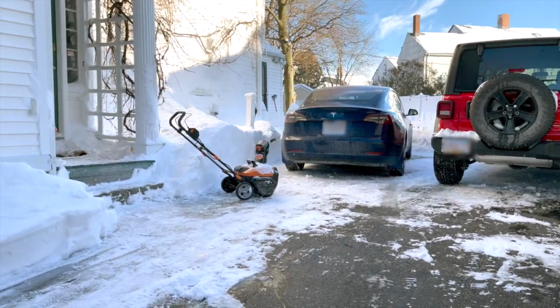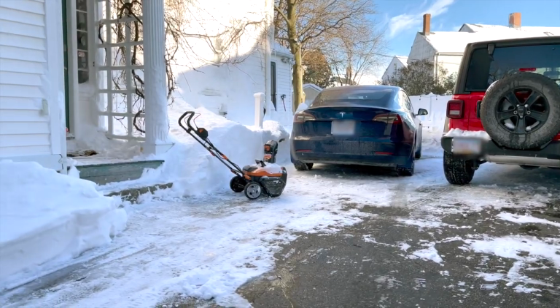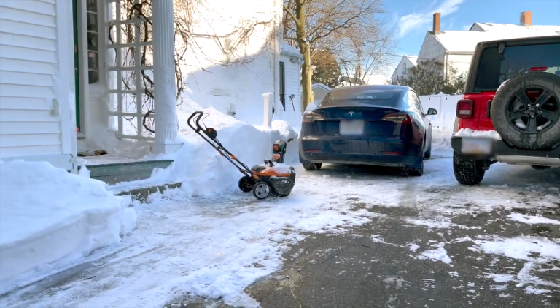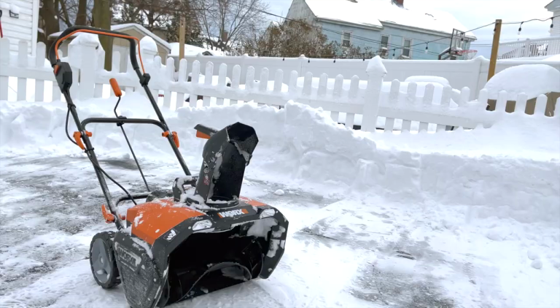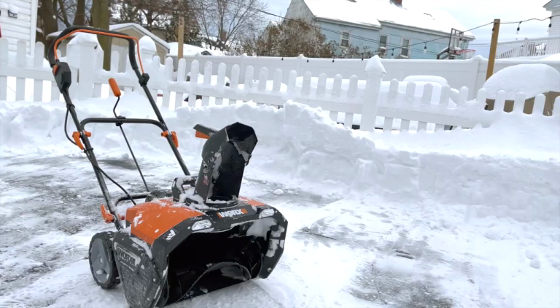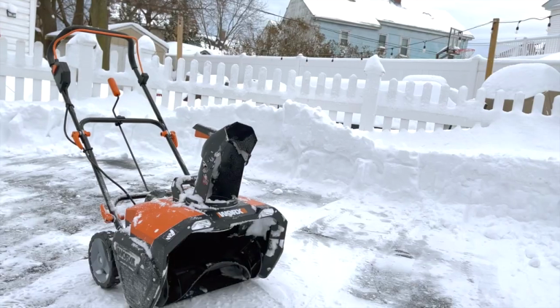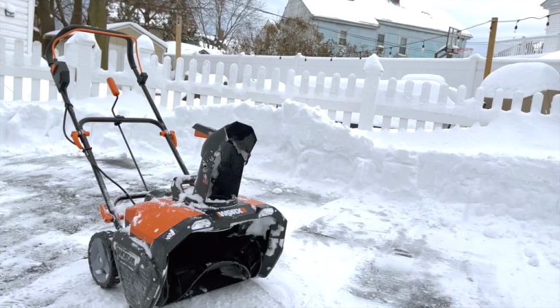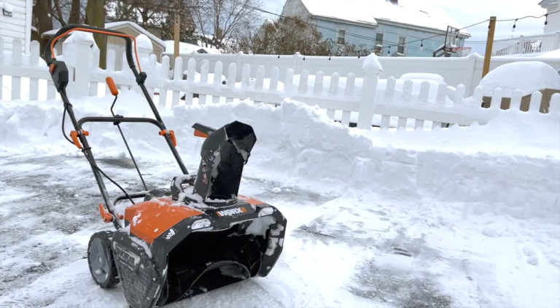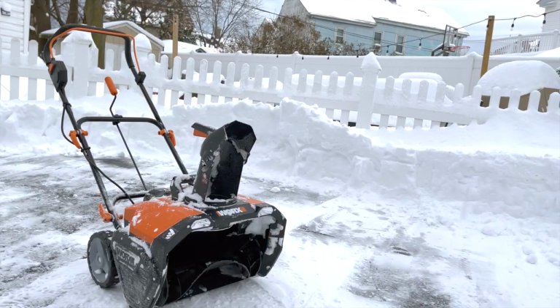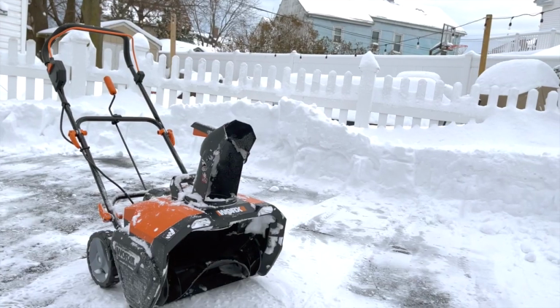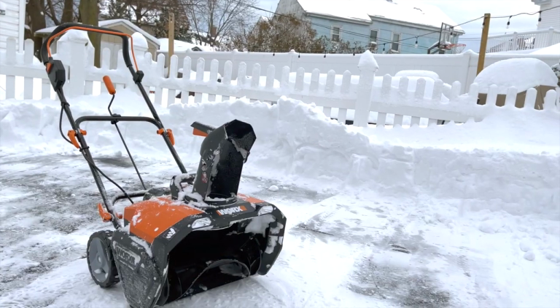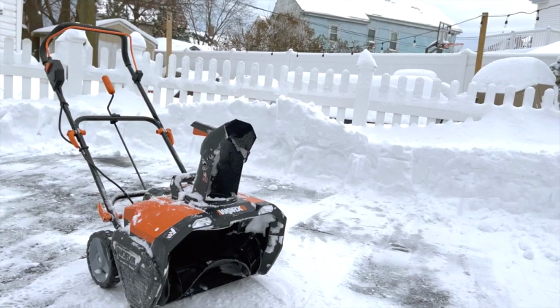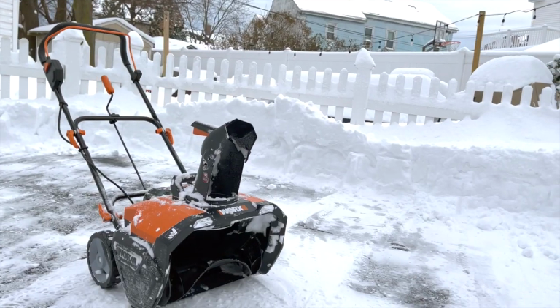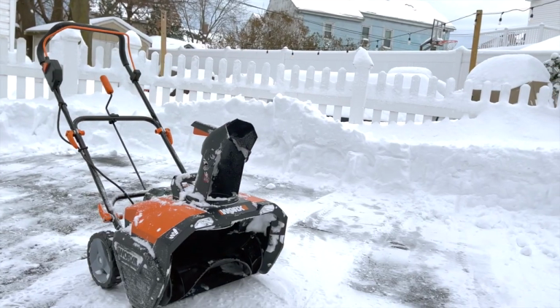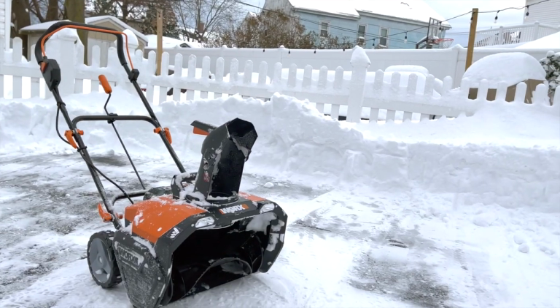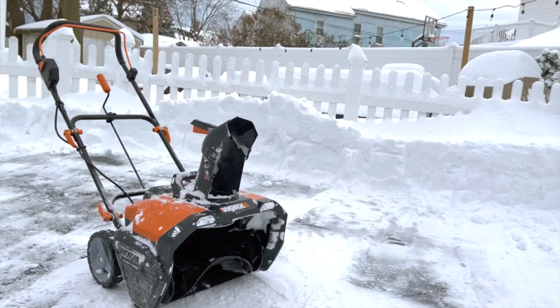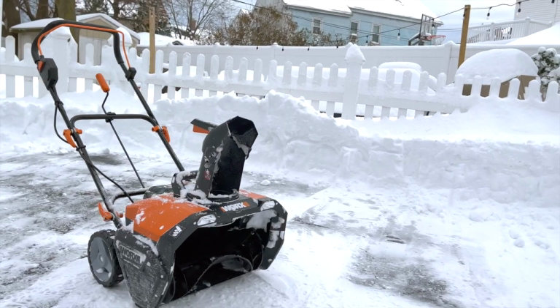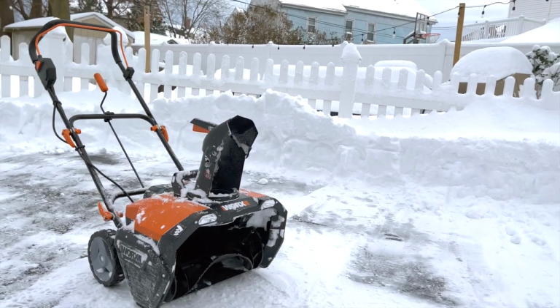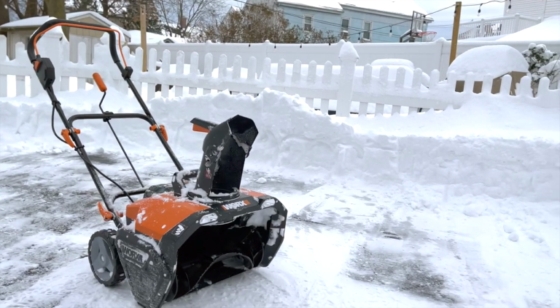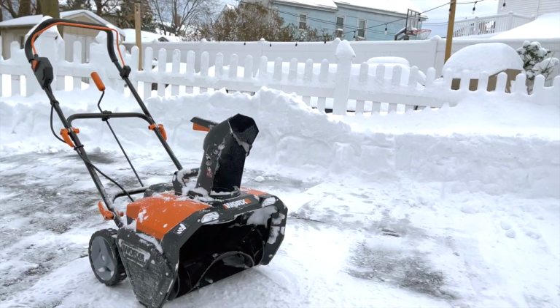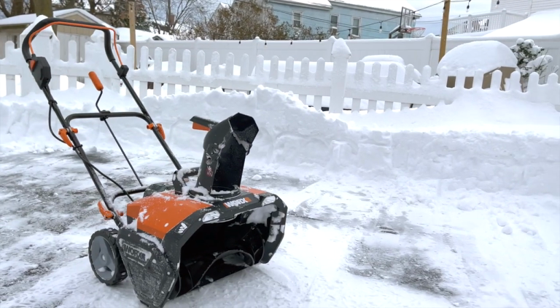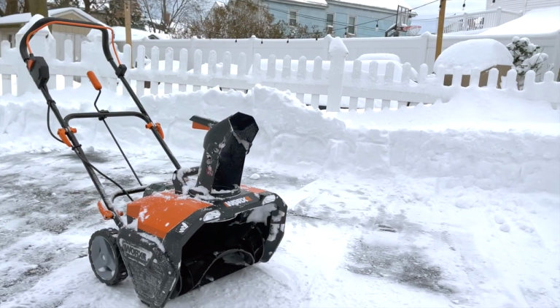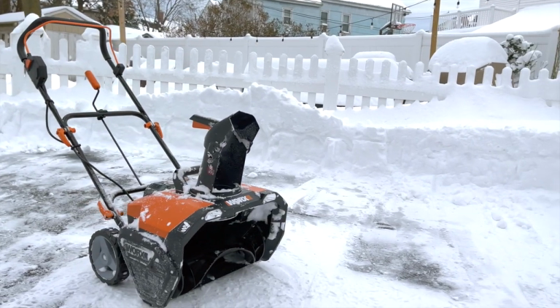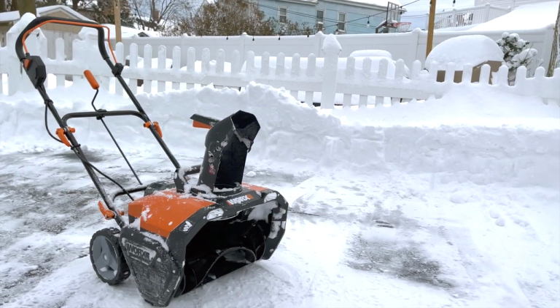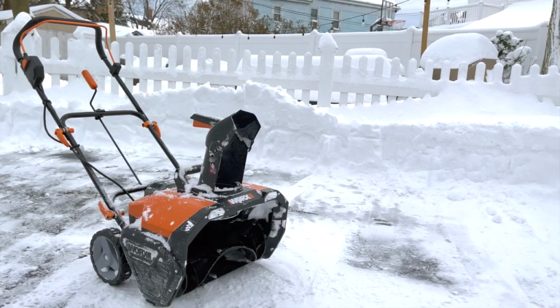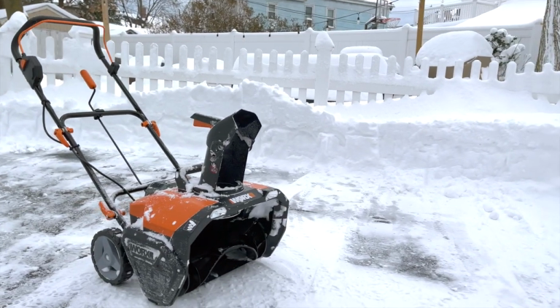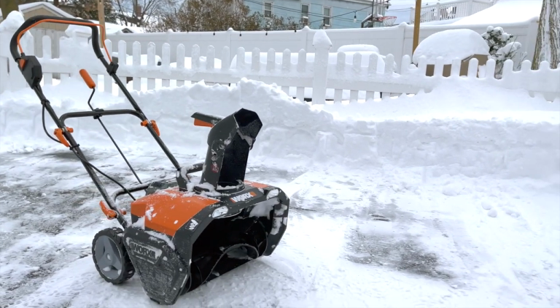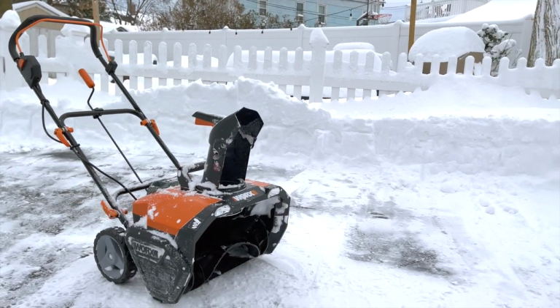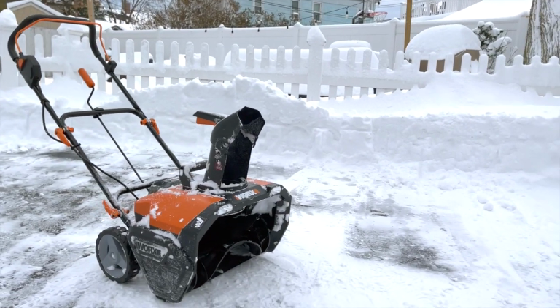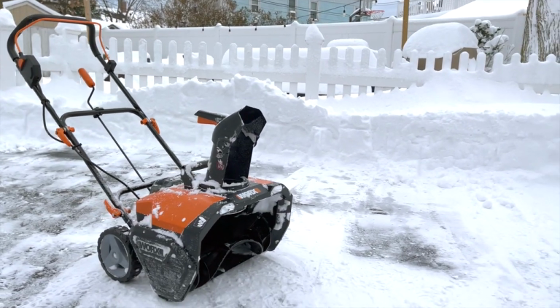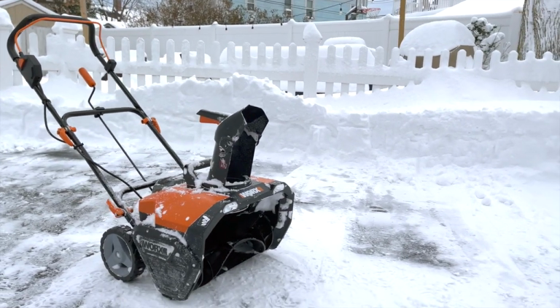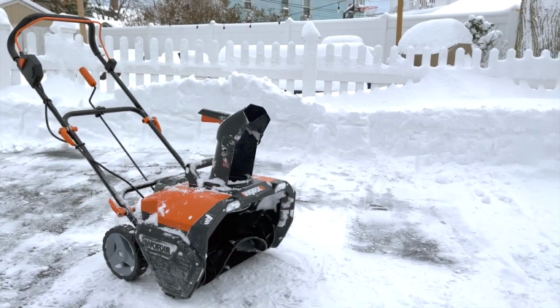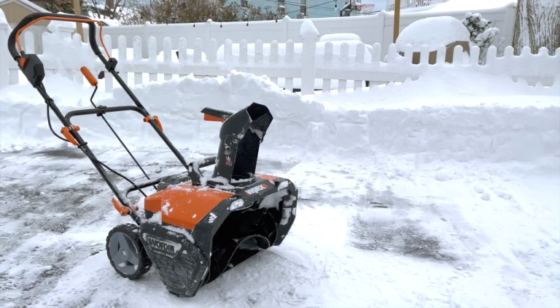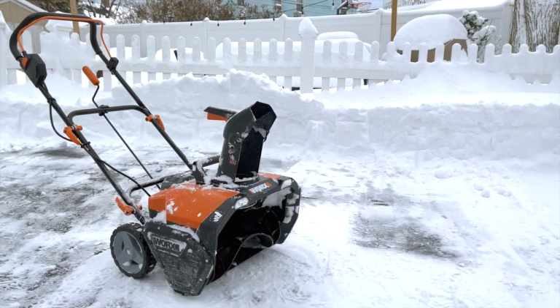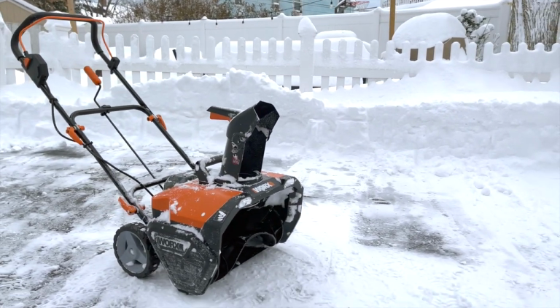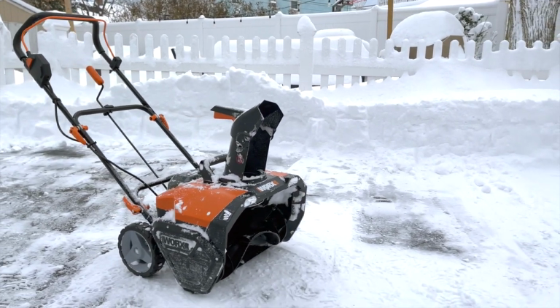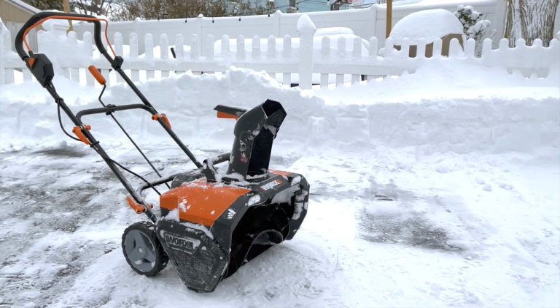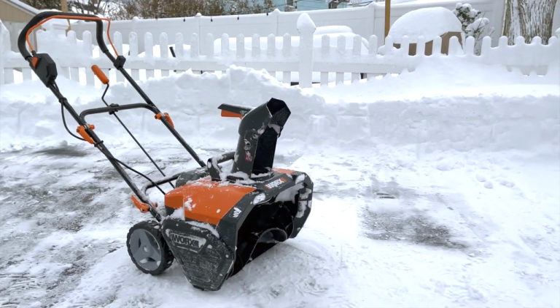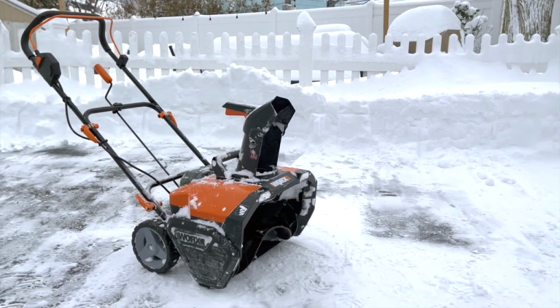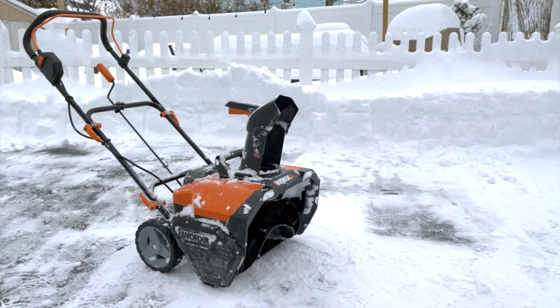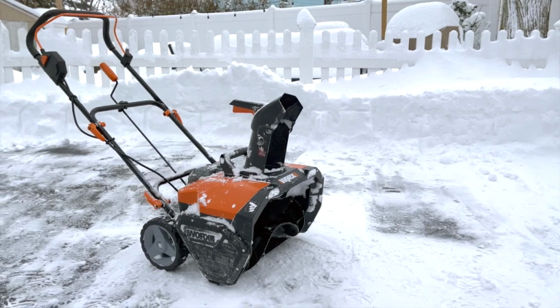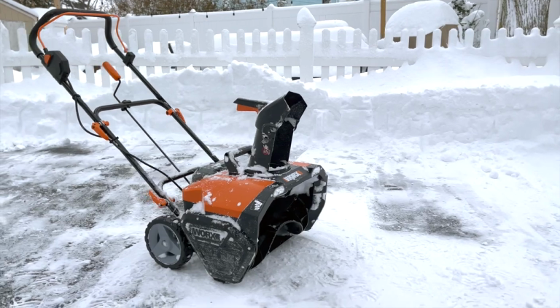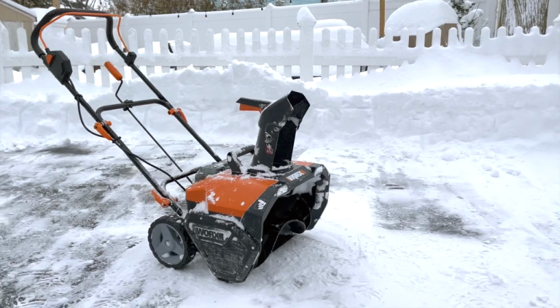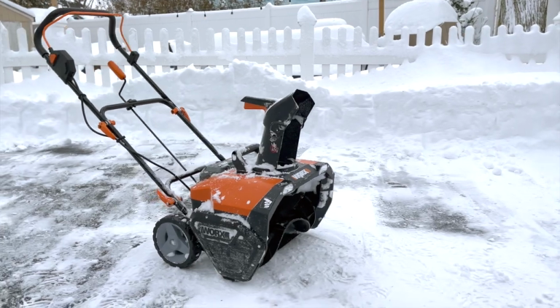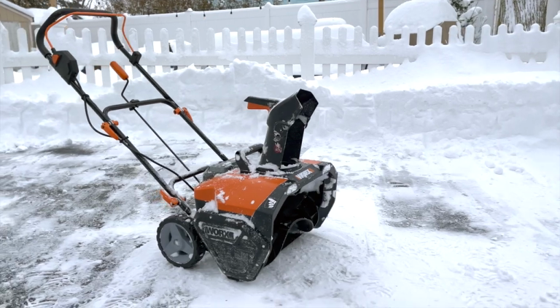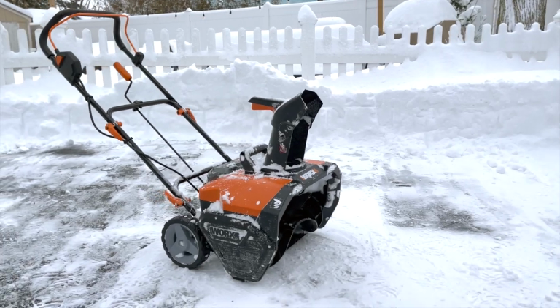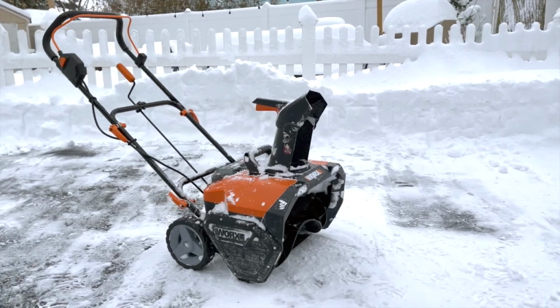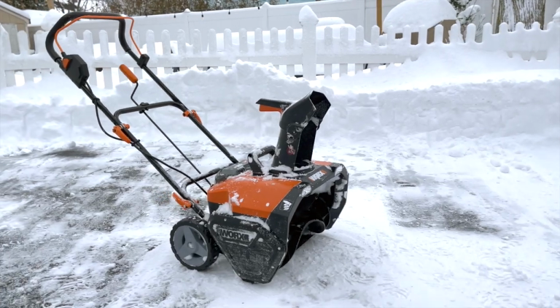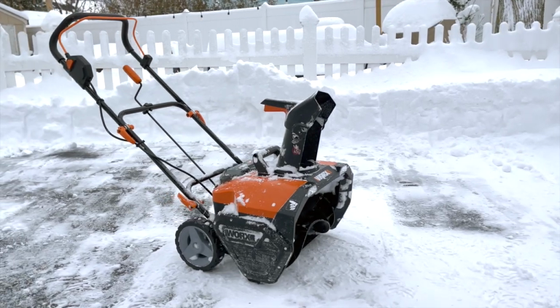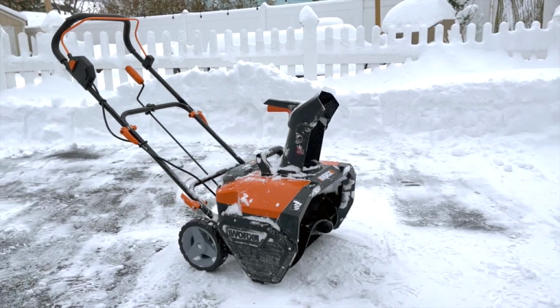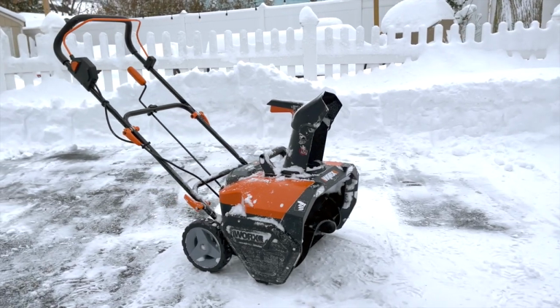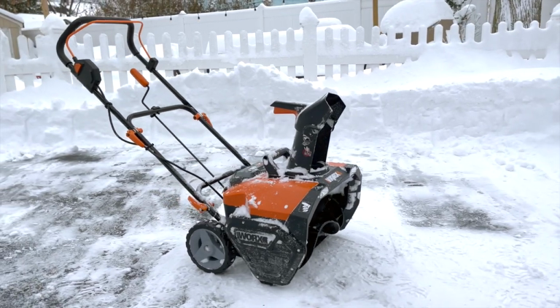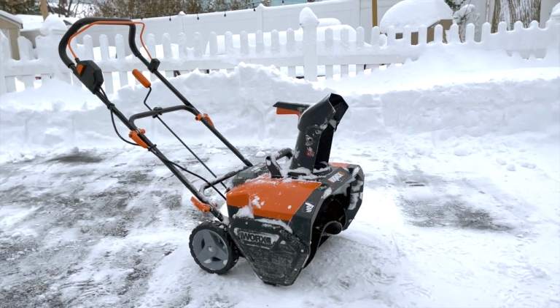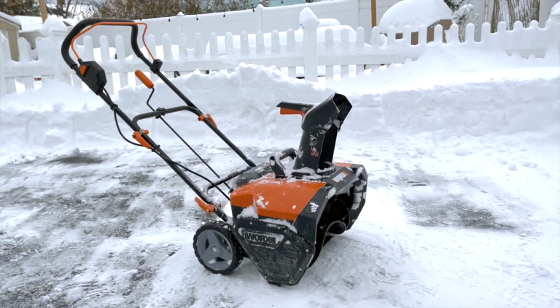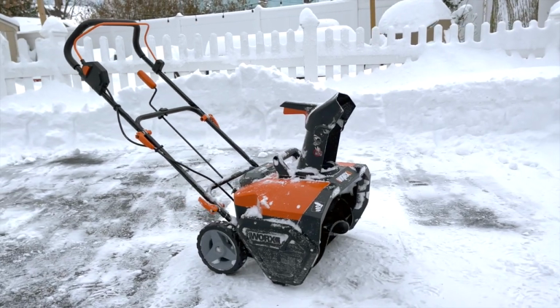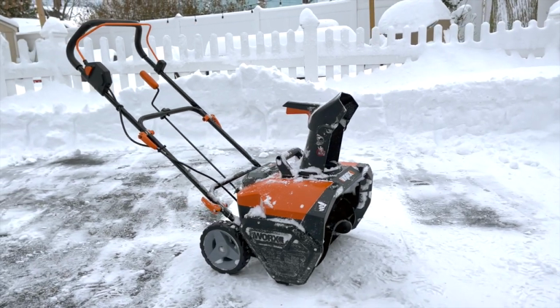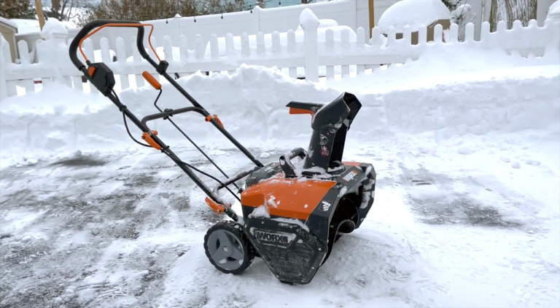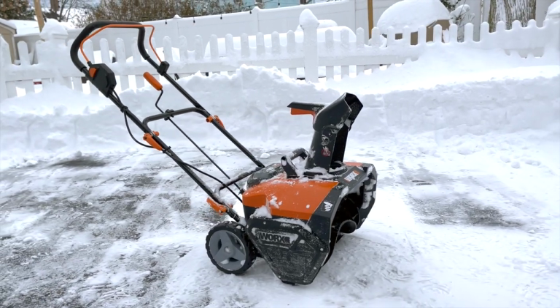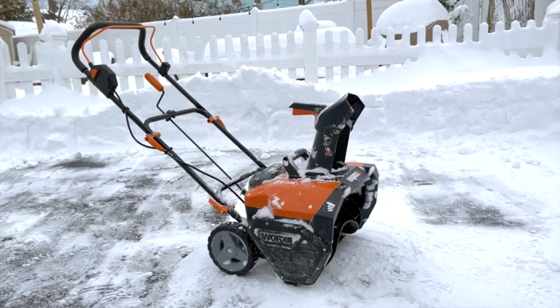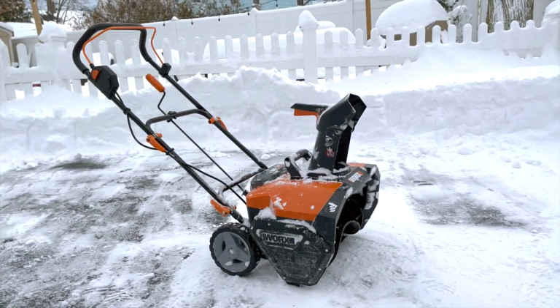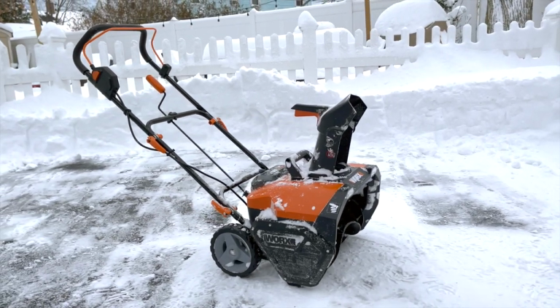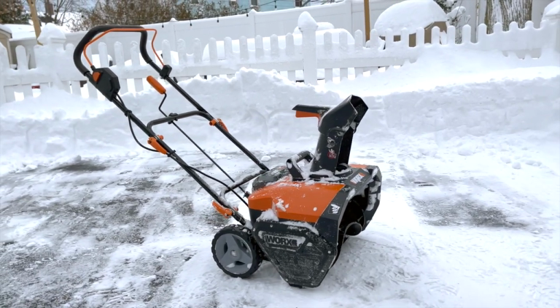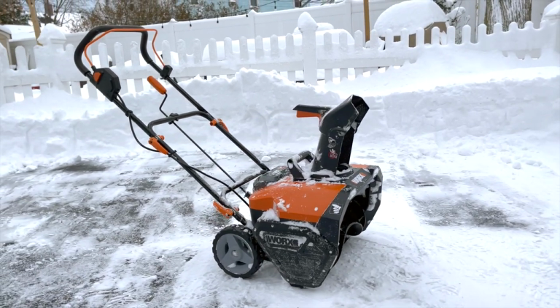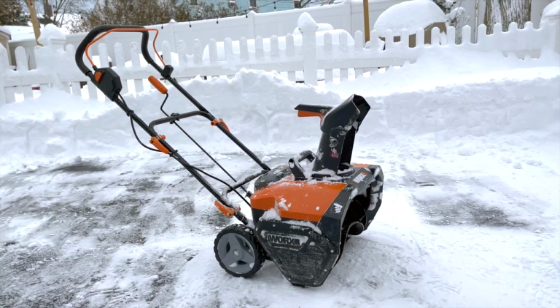I definitely recommend the new WORX snow blower, especially because you can use the batteries across their innovative line of tools. Check the description below for links and where to get it.